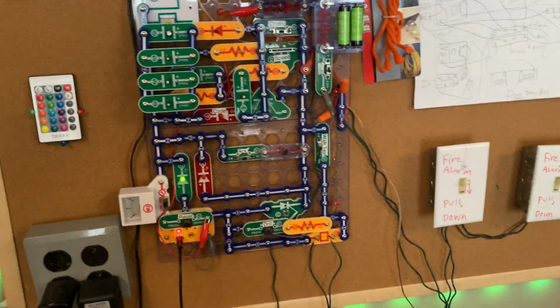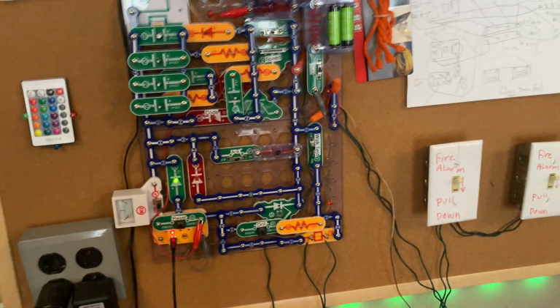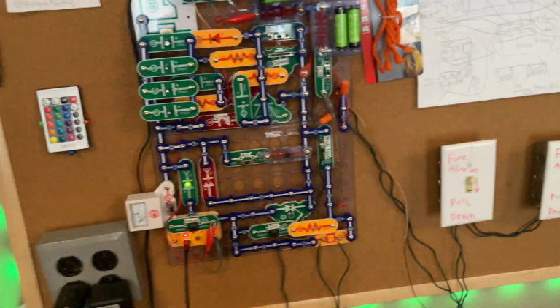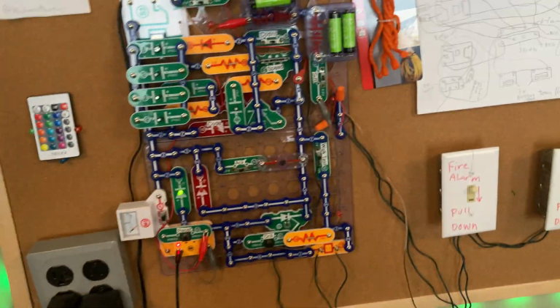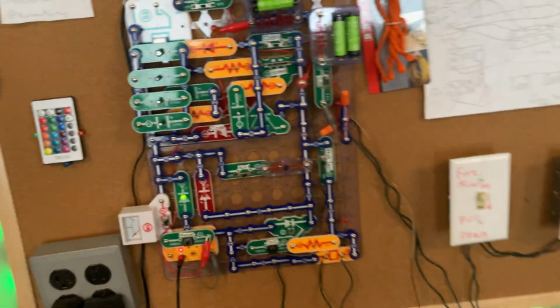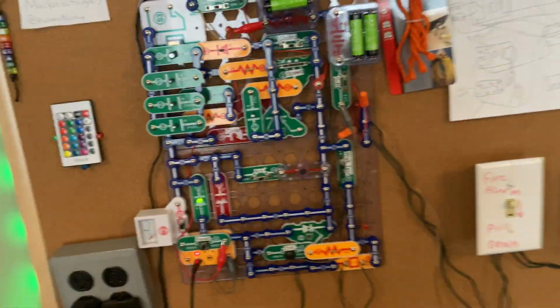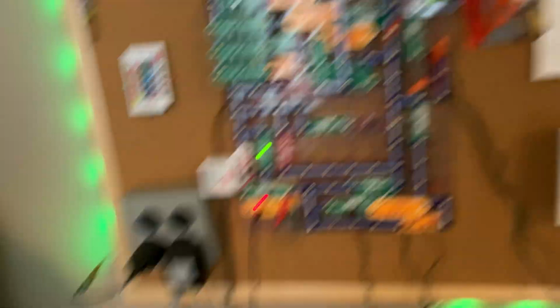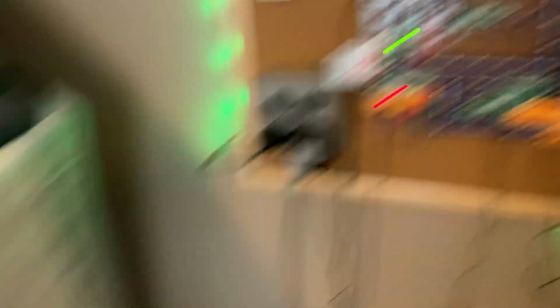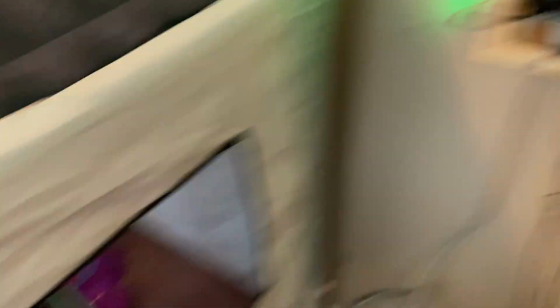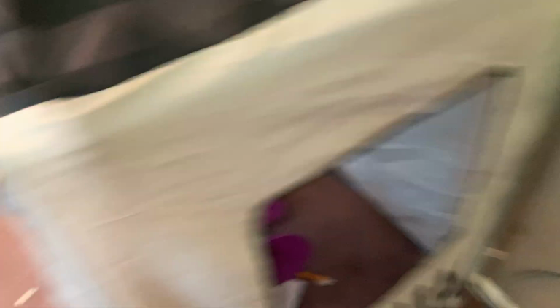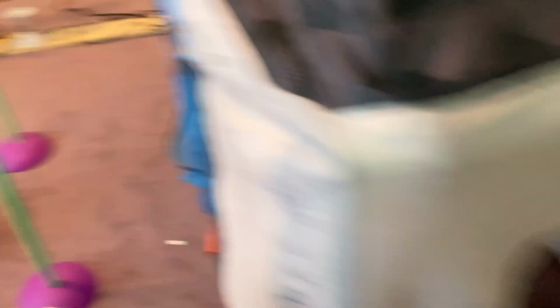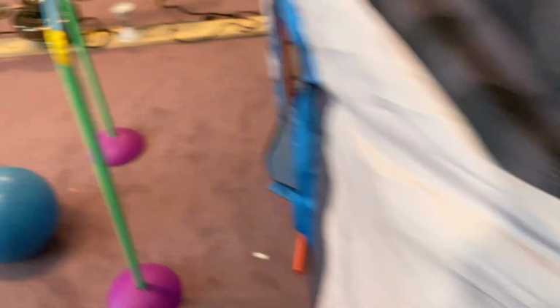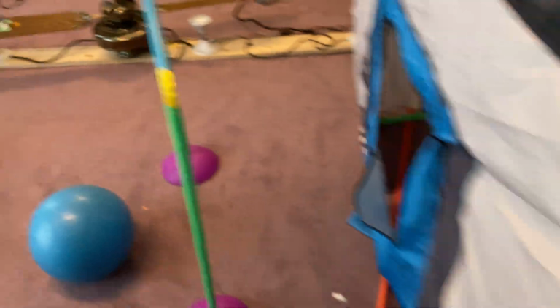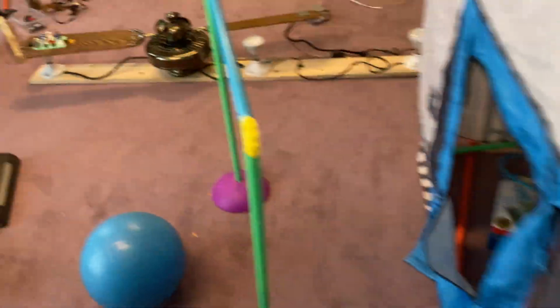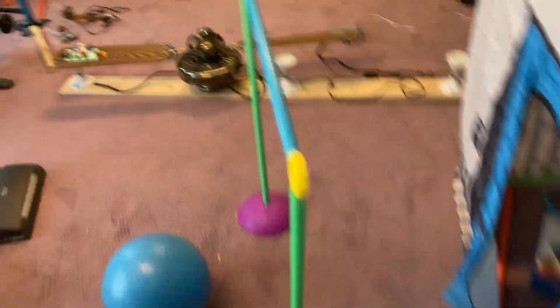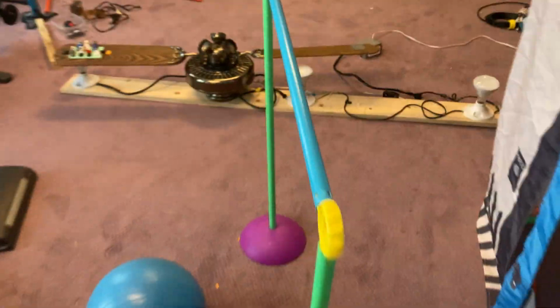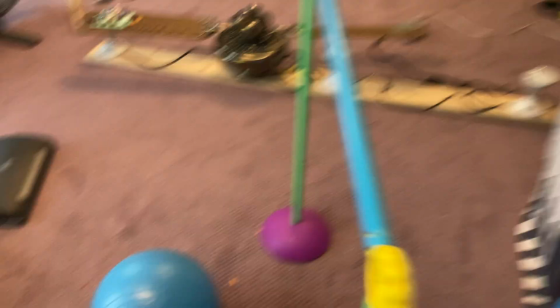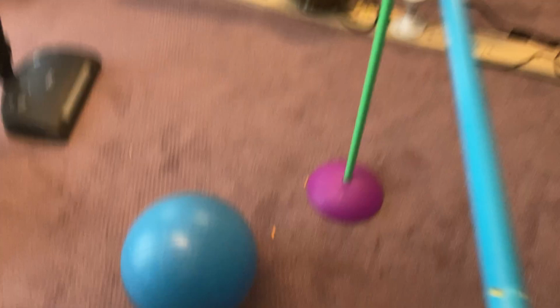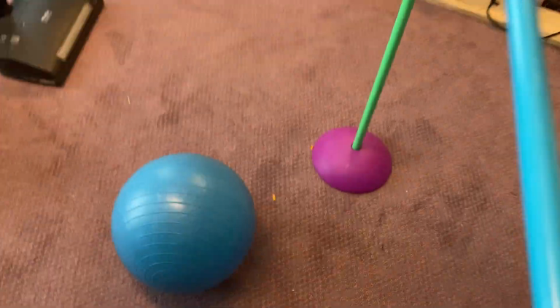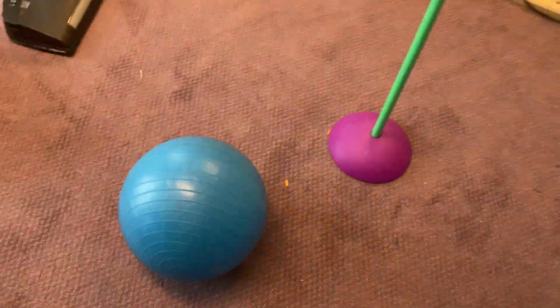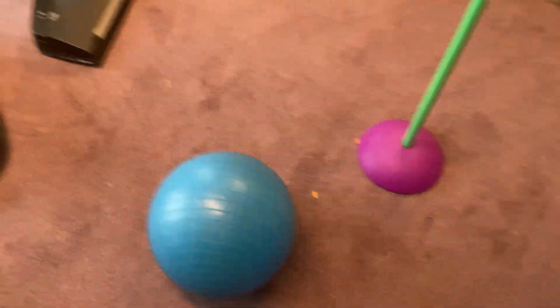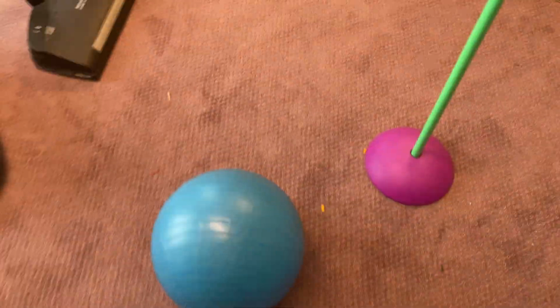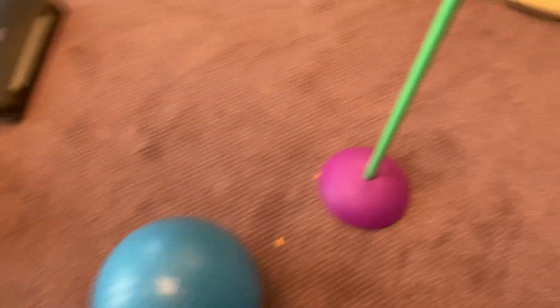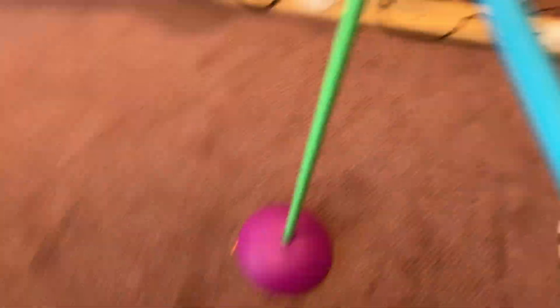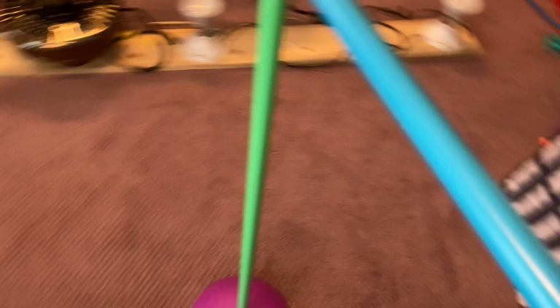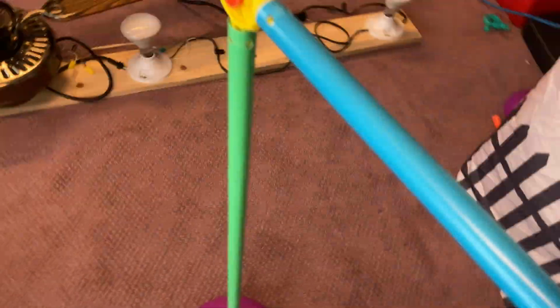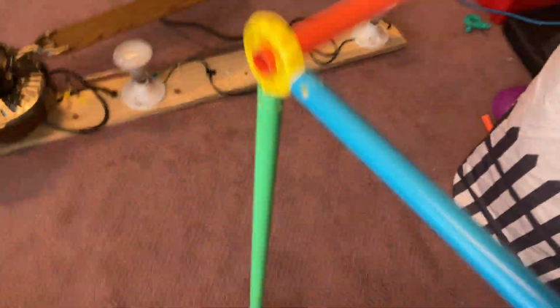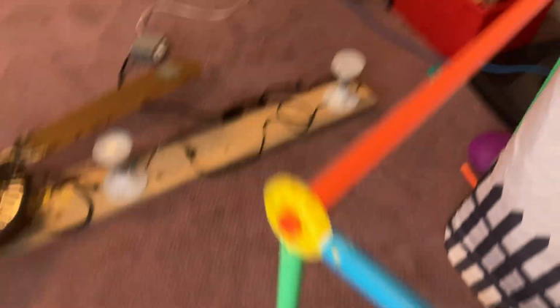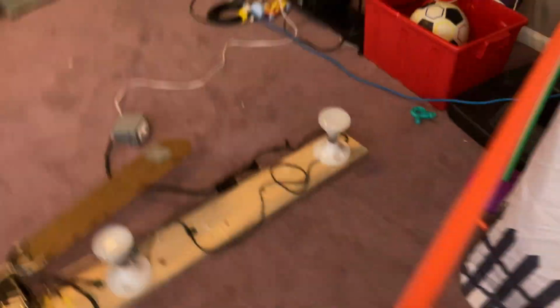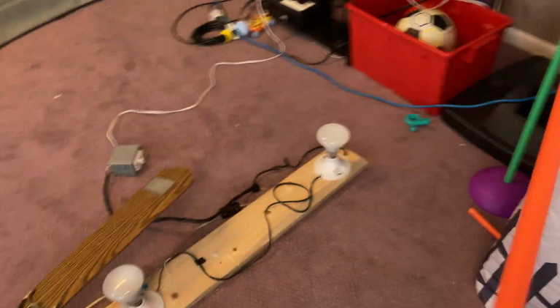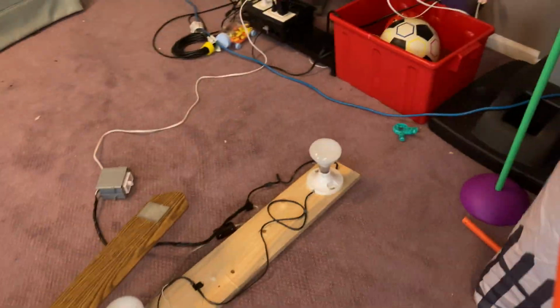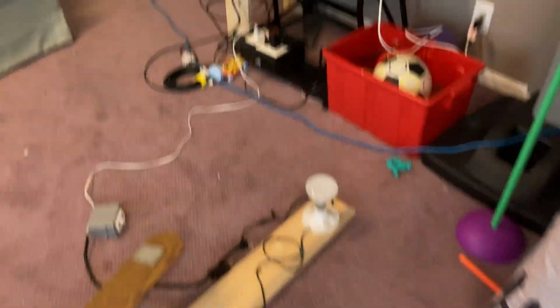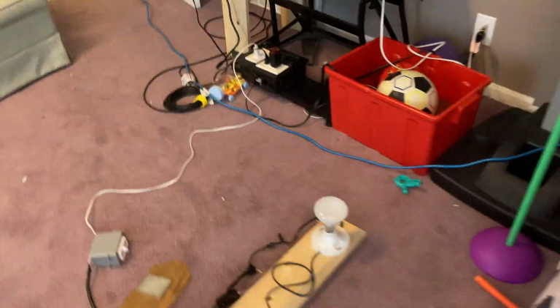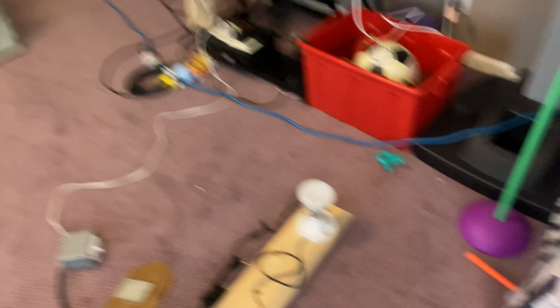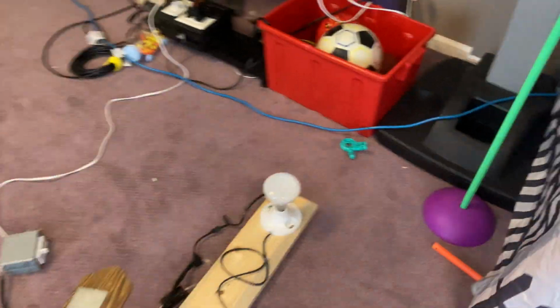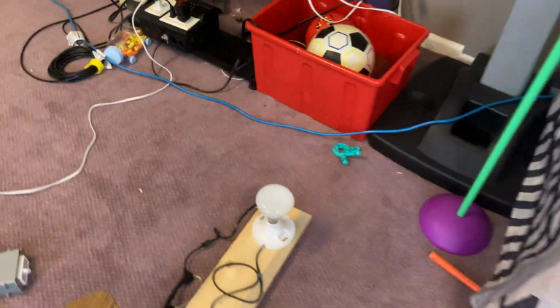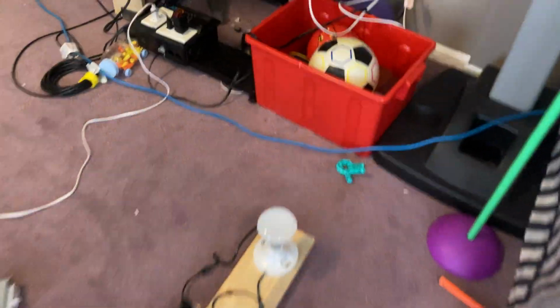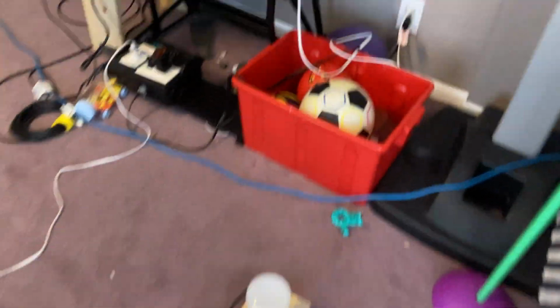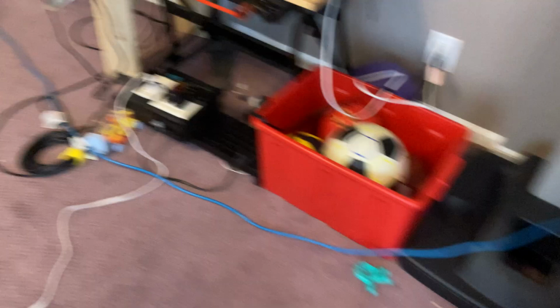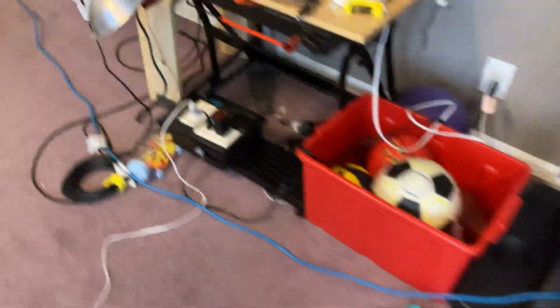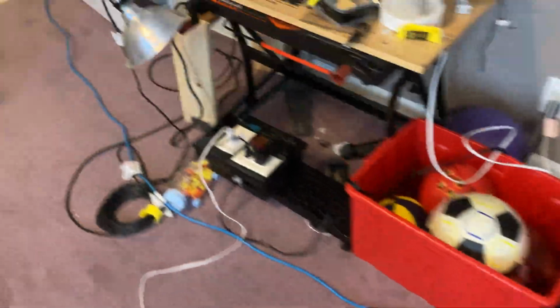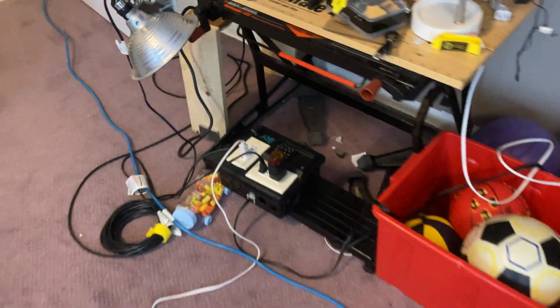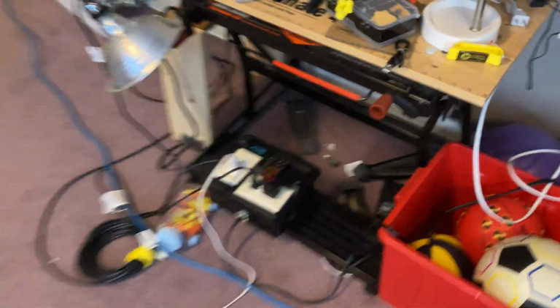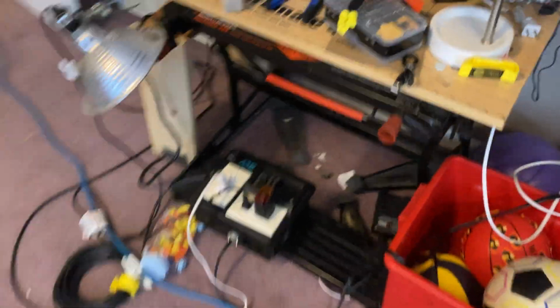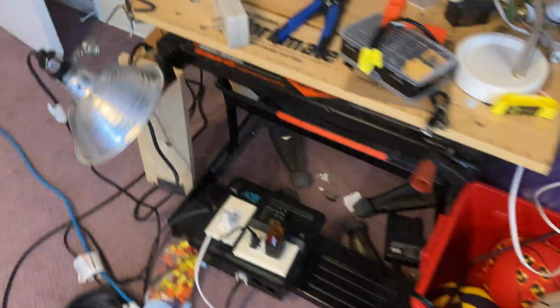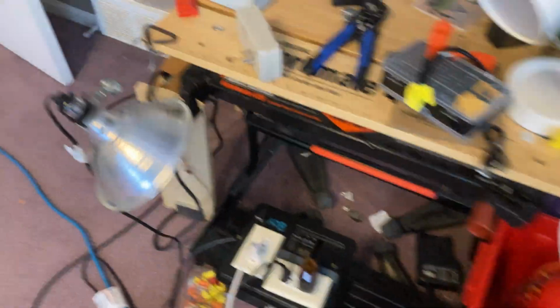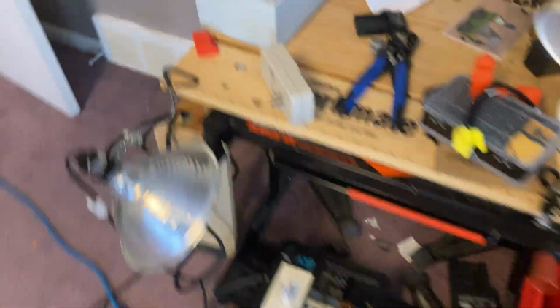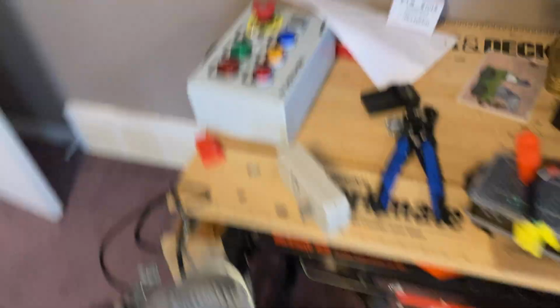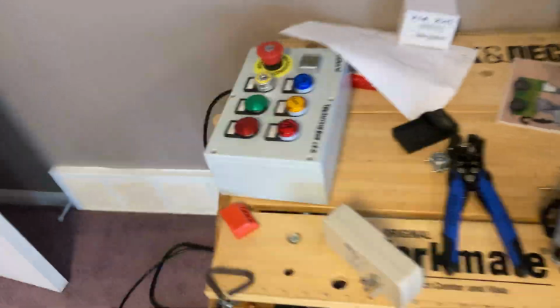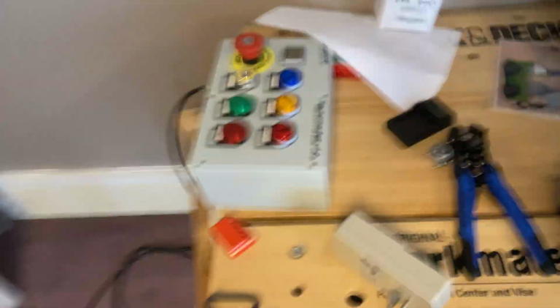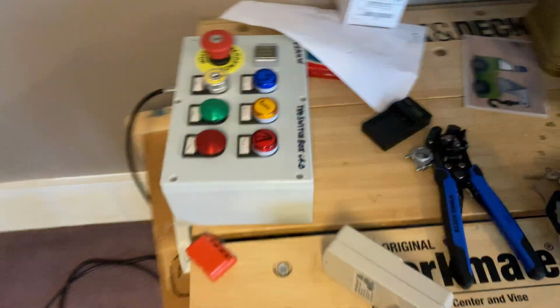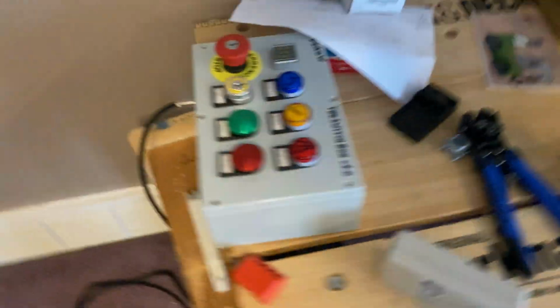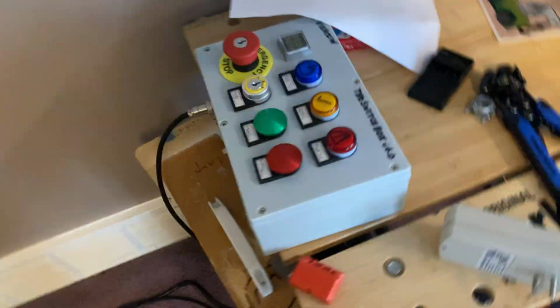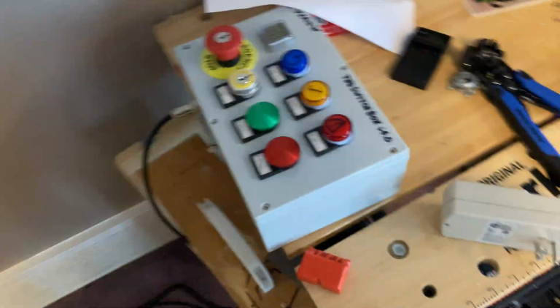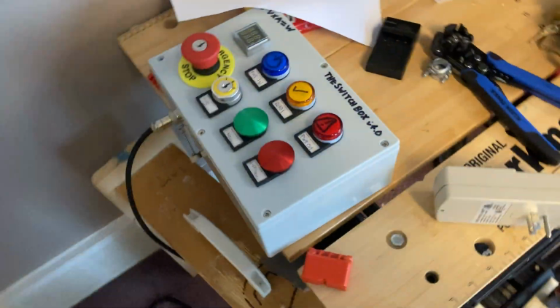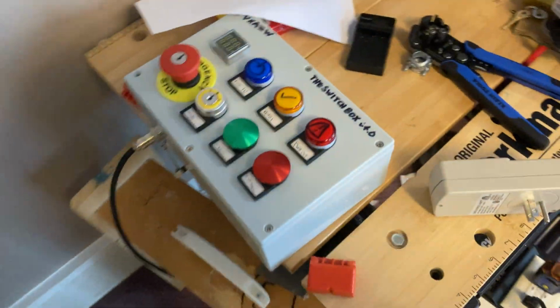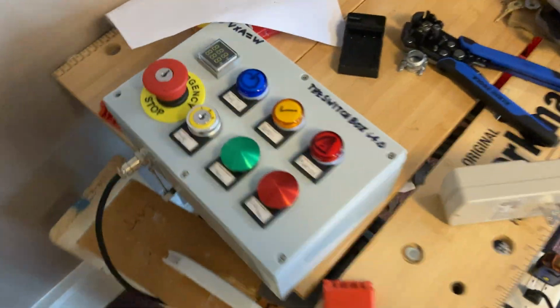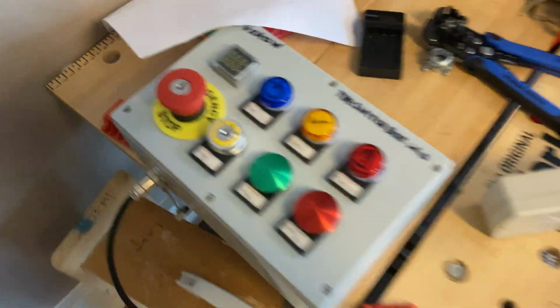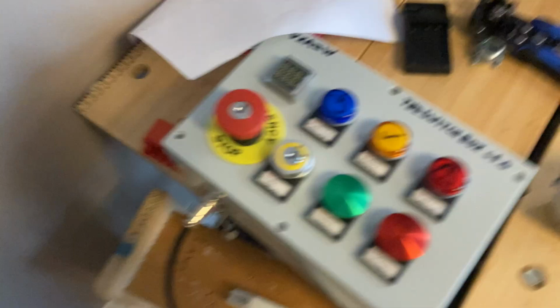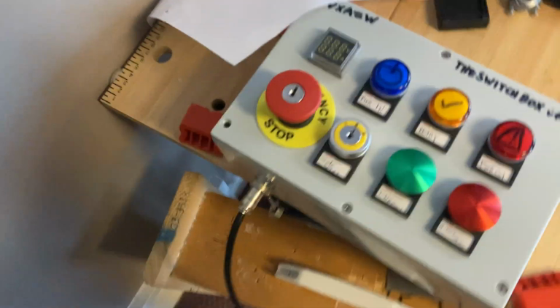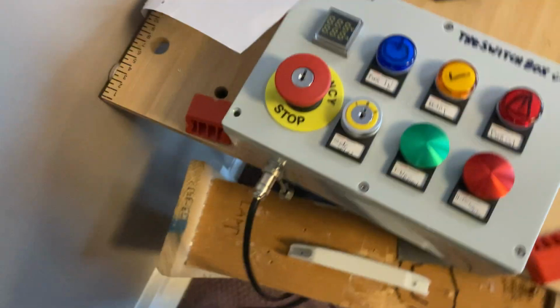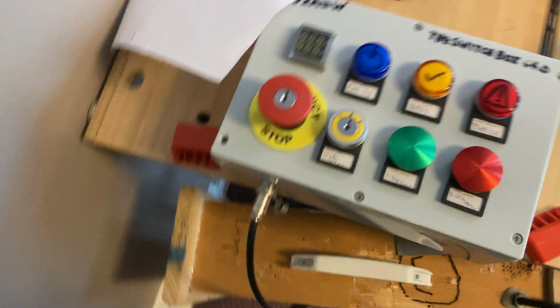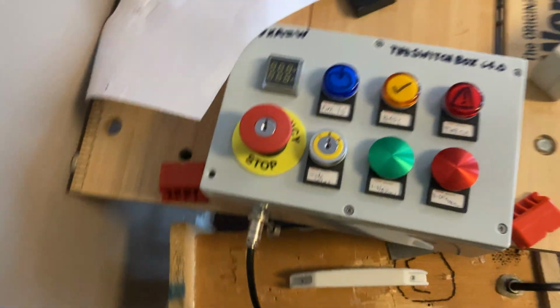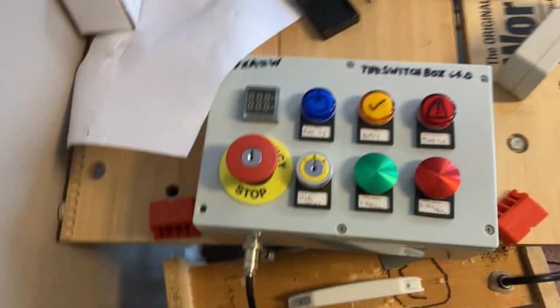It's been a while since my last system test. Ever since my last system test, I built this.